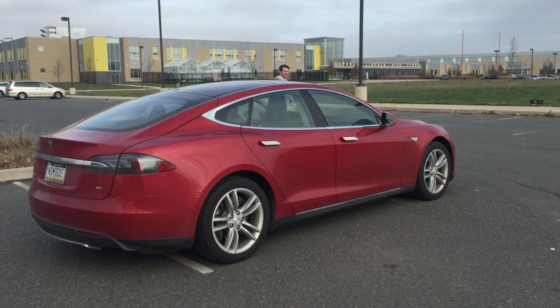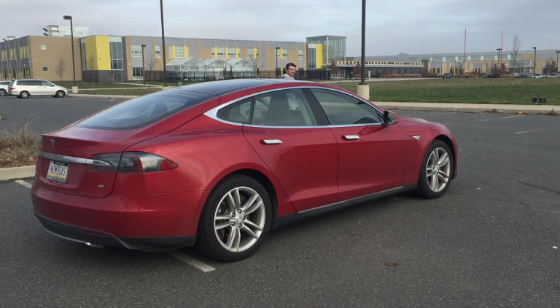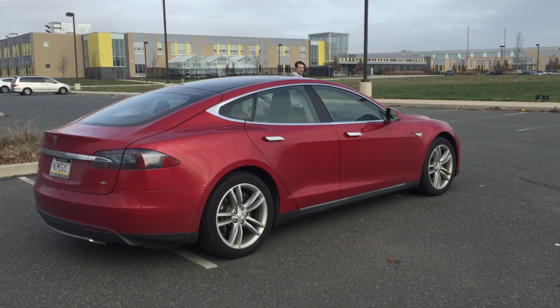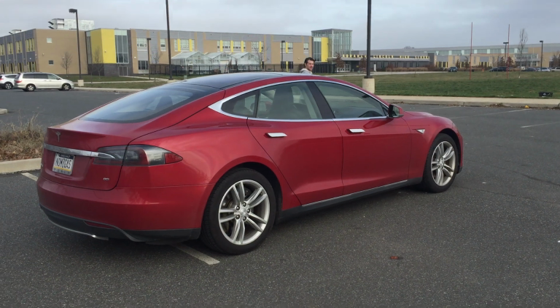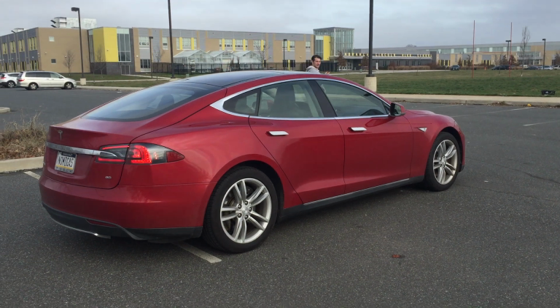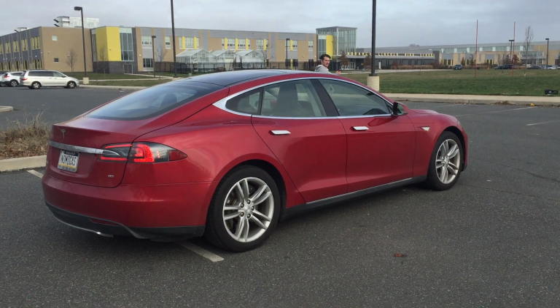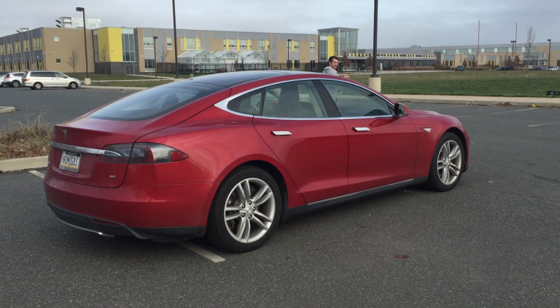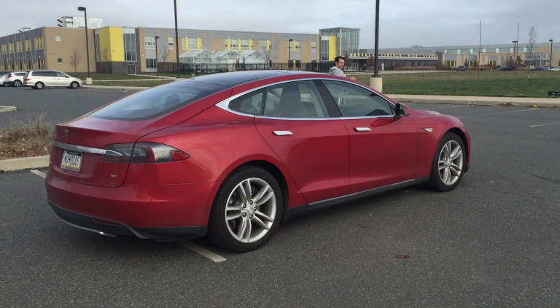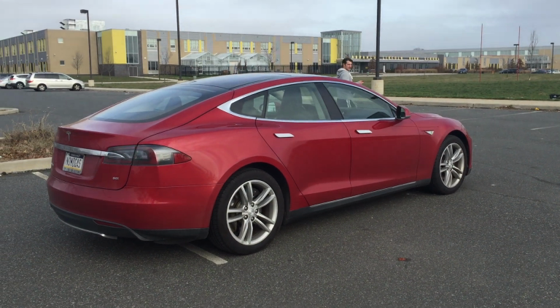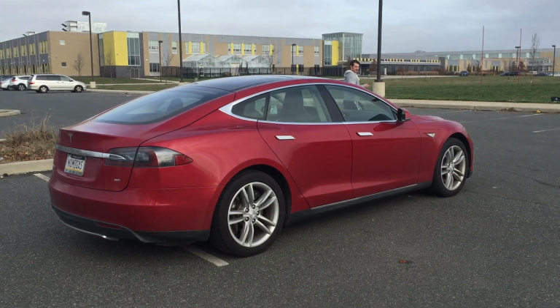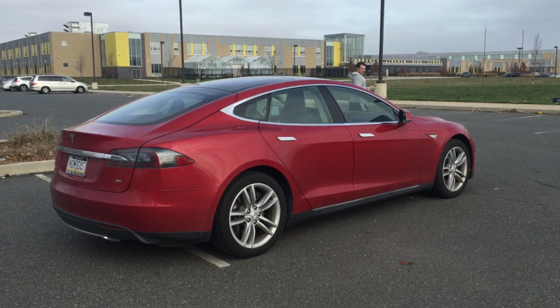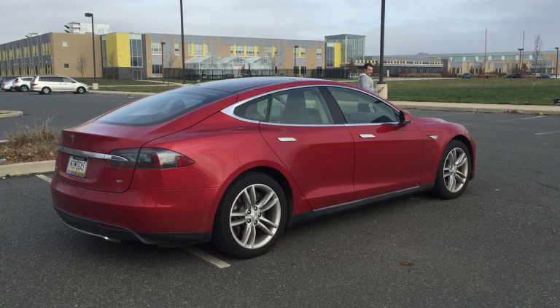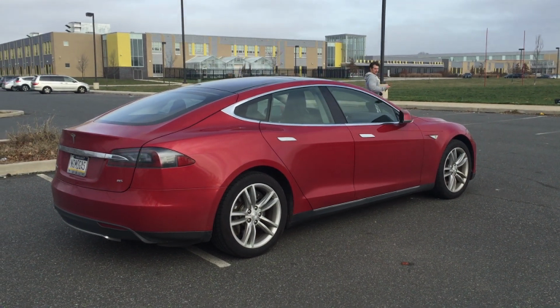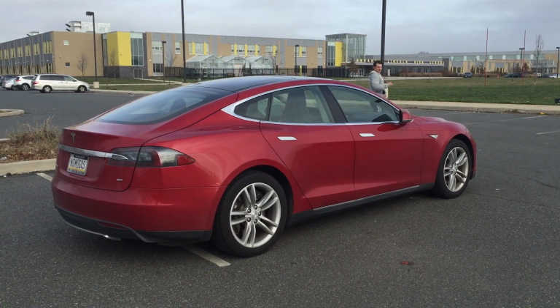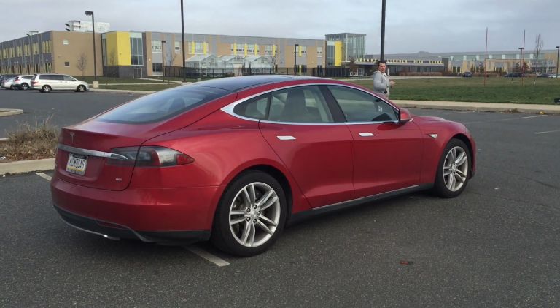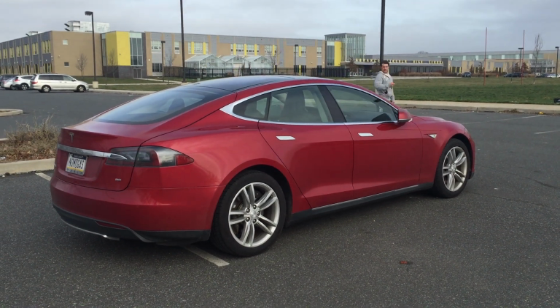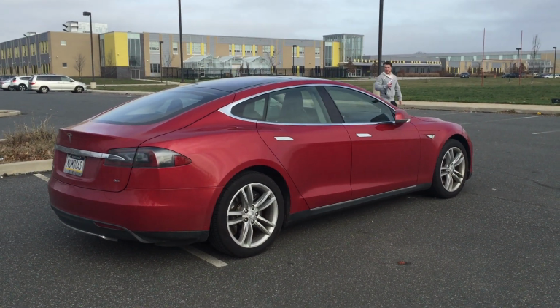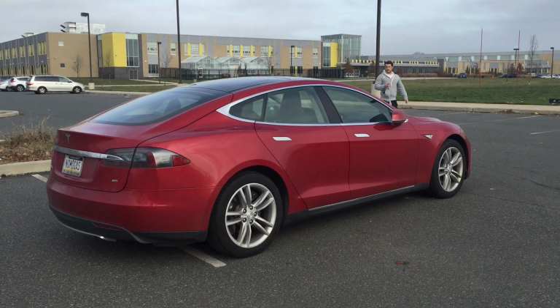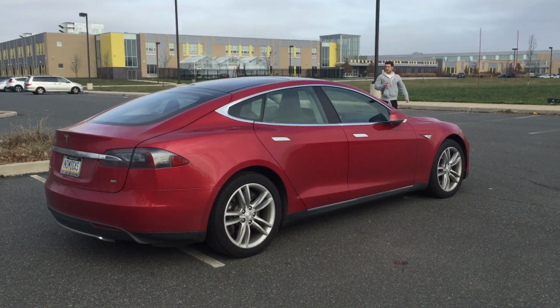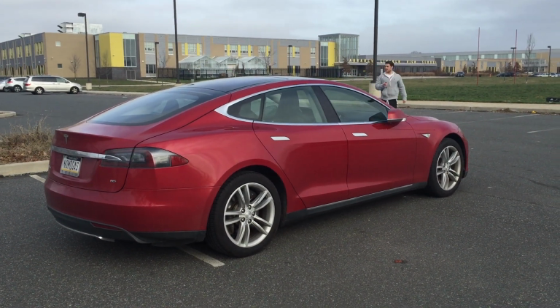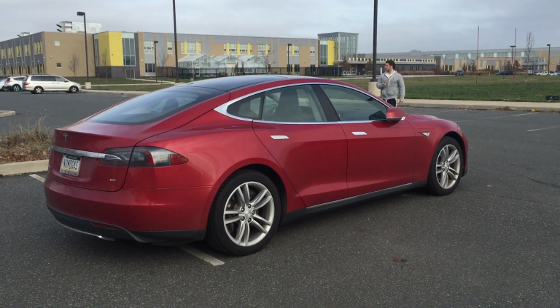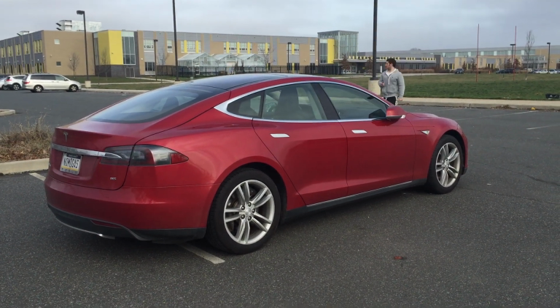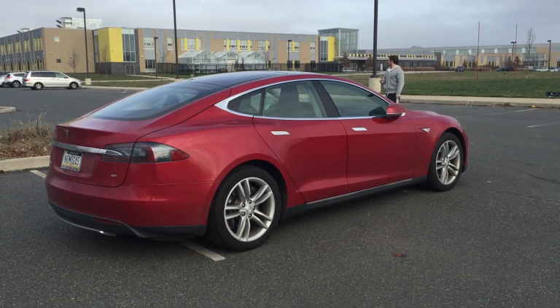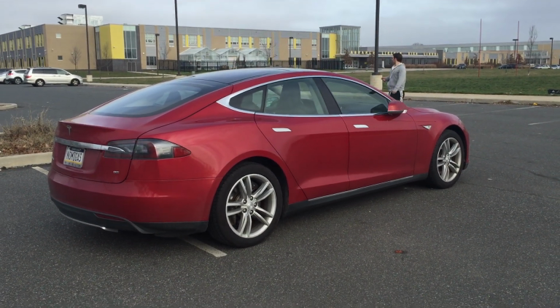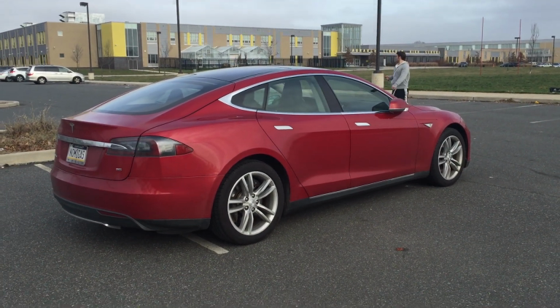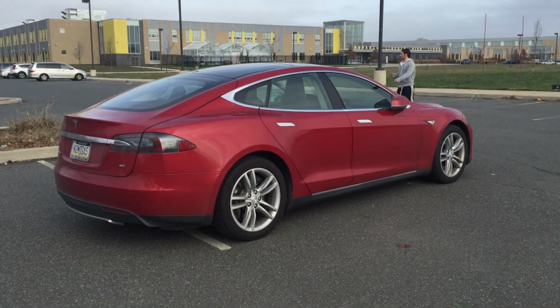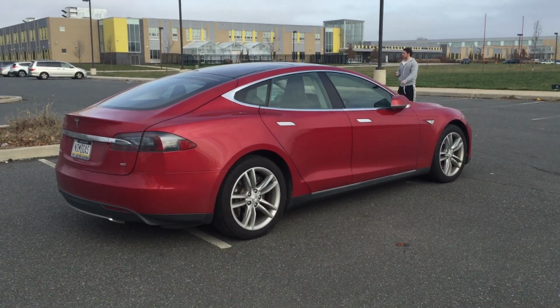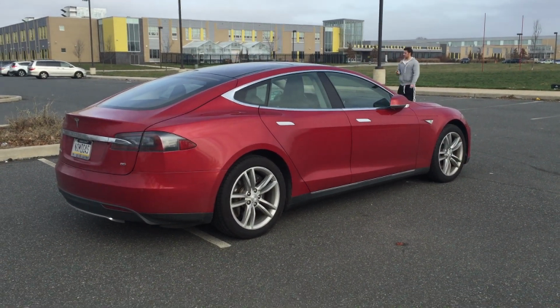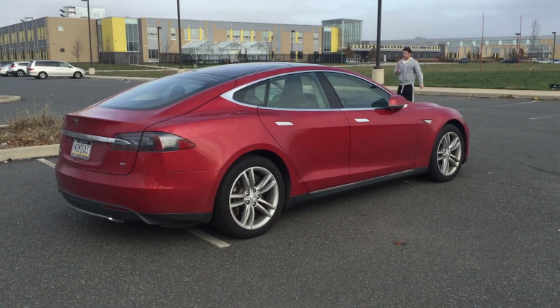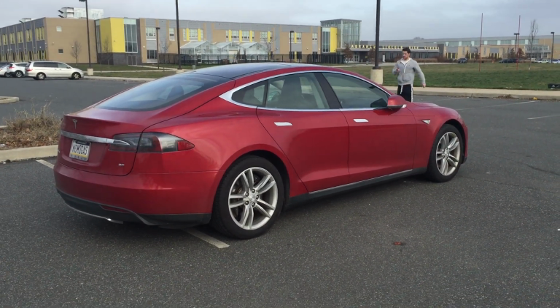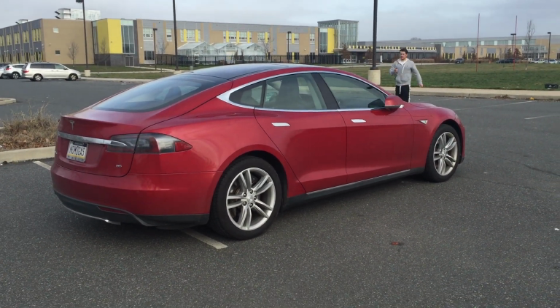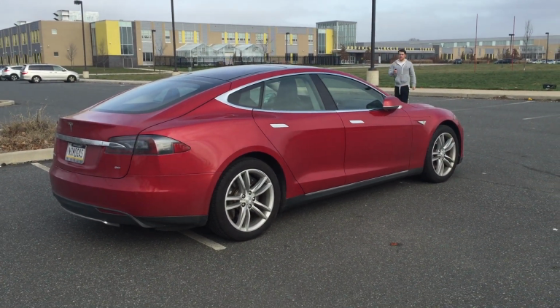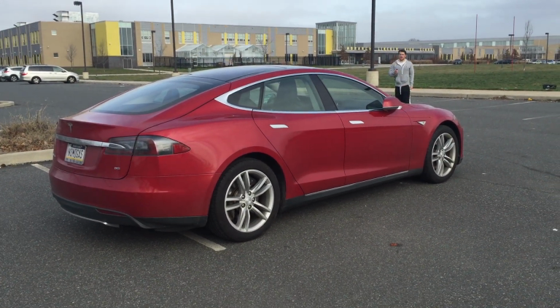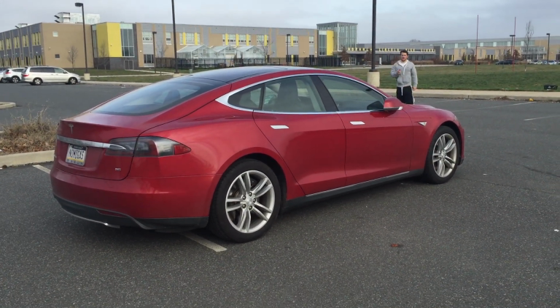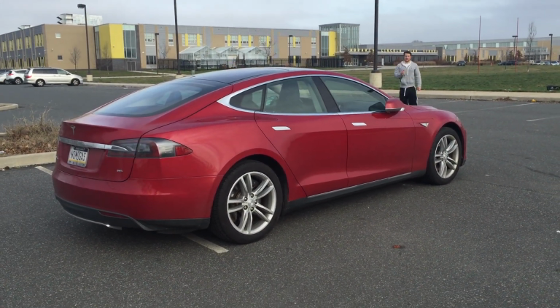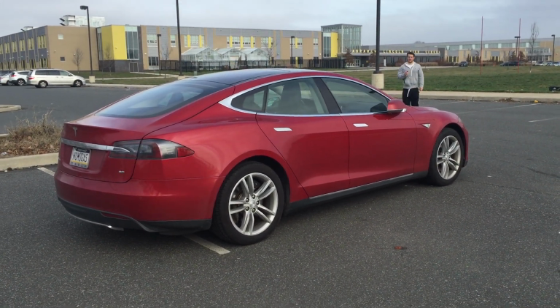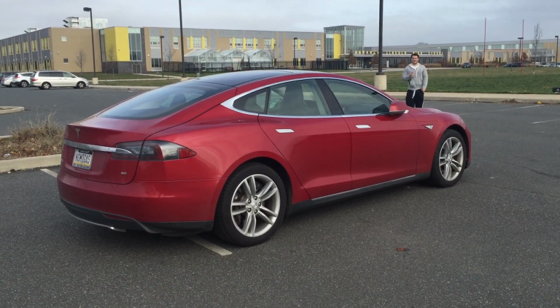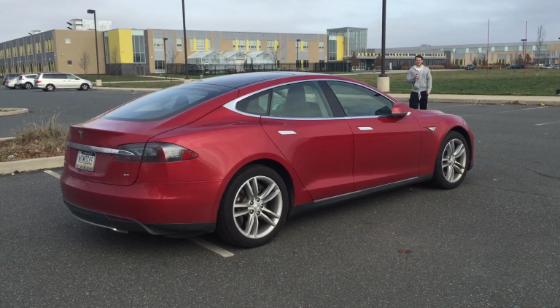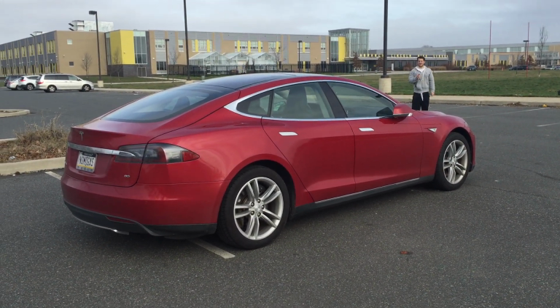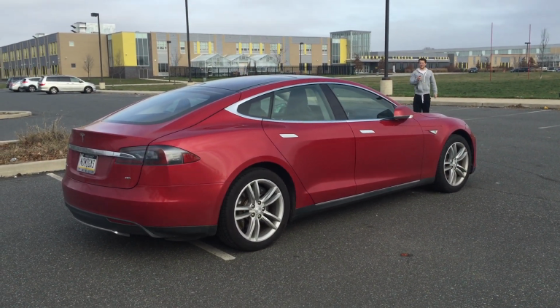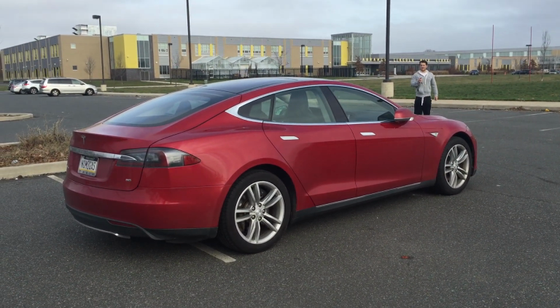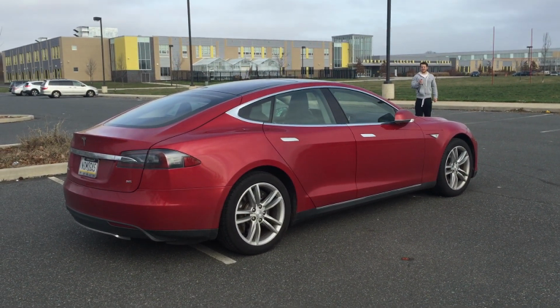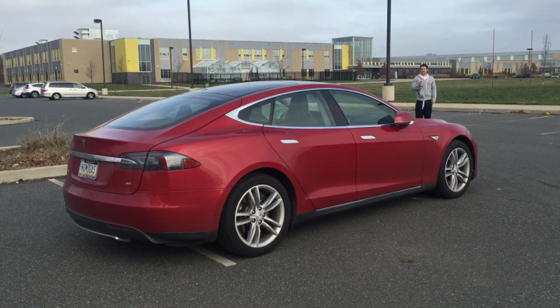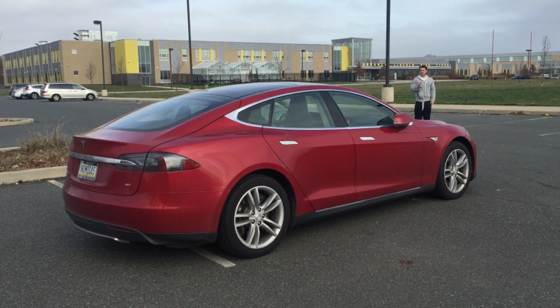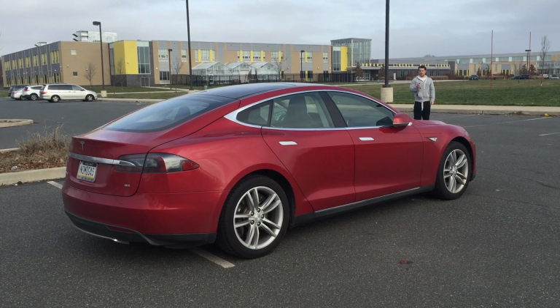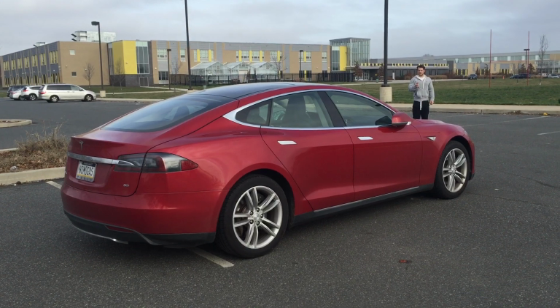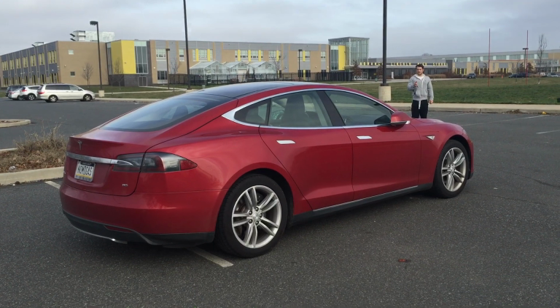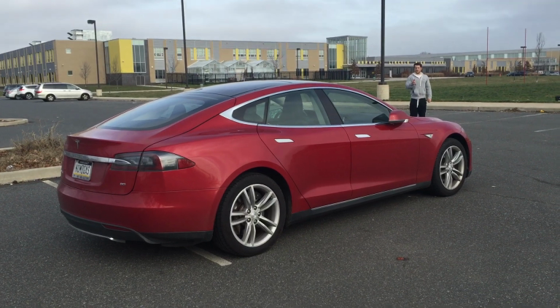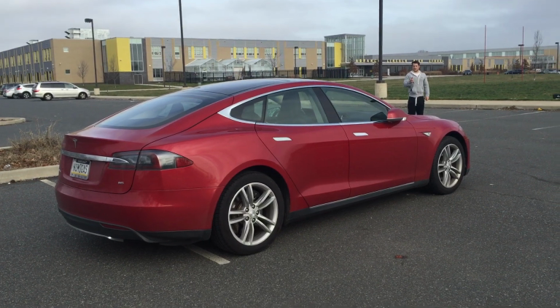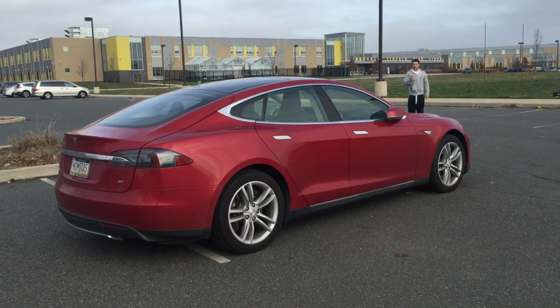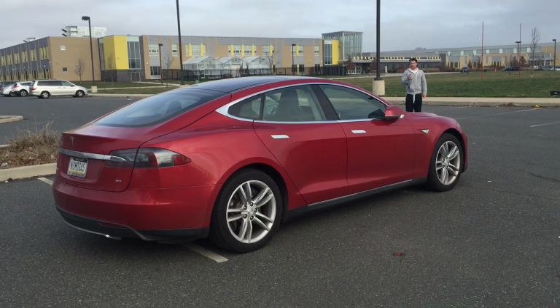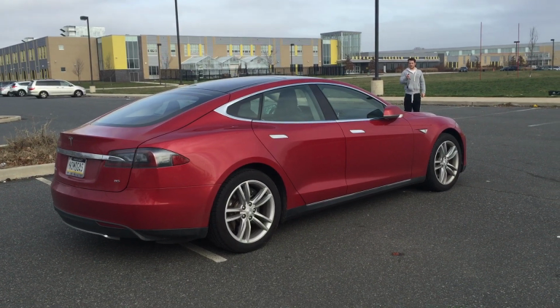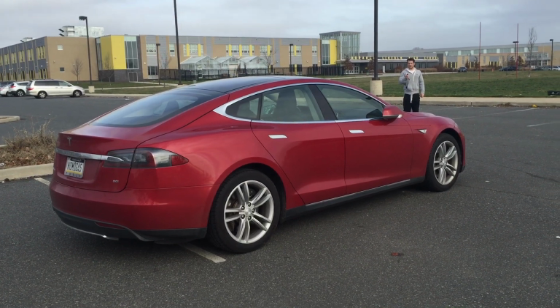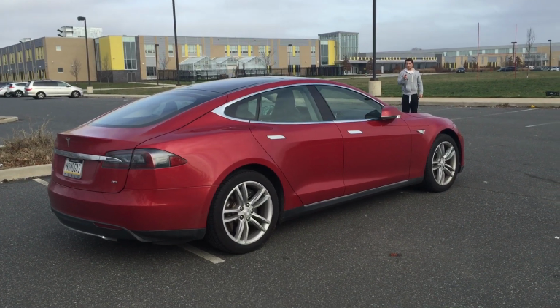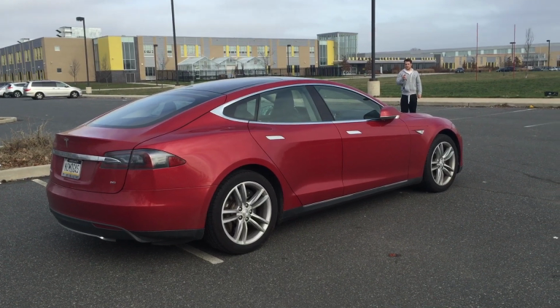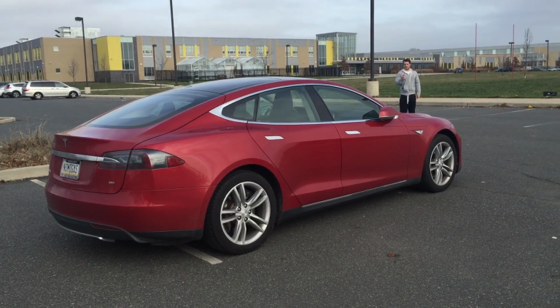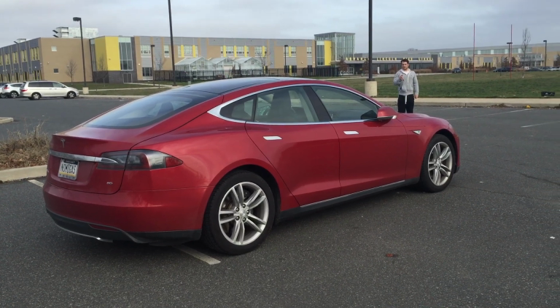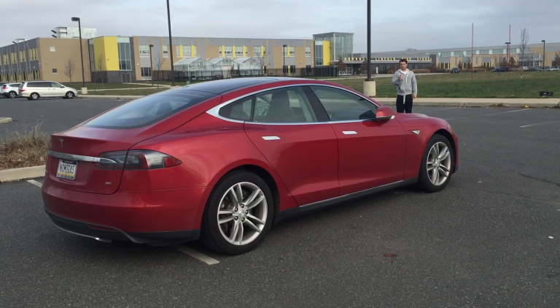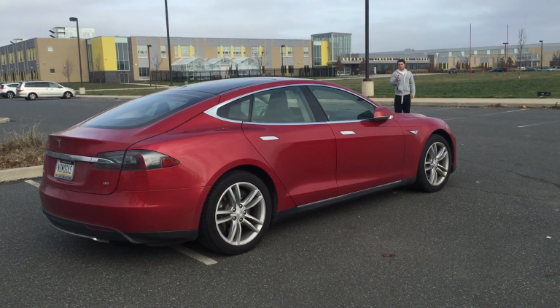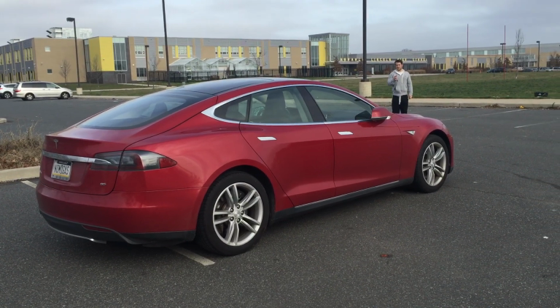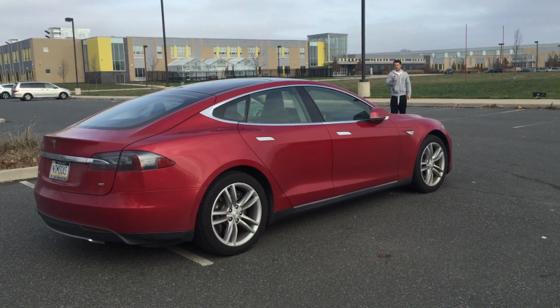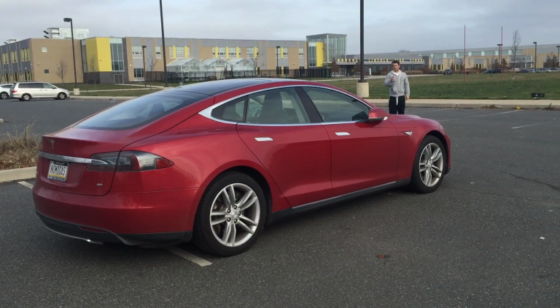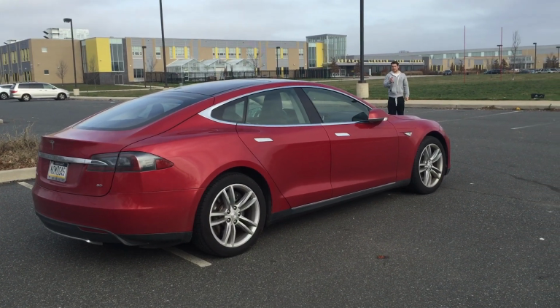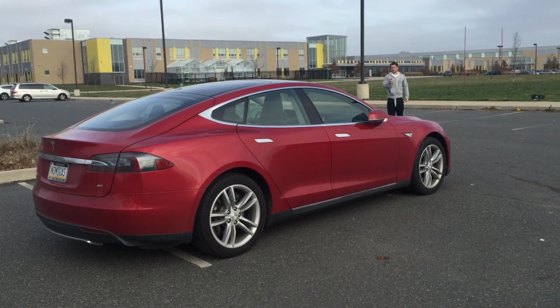Alright folks, this is testing number two. We're going to summon the car to move forward. In order to start this, the car has to be in park. Nobody's in the car.